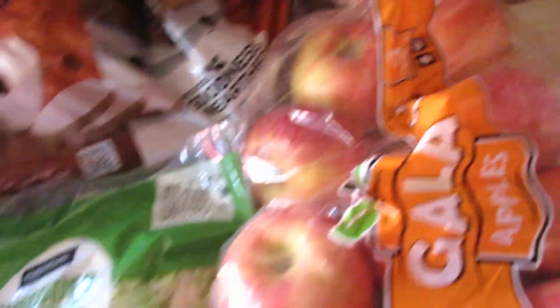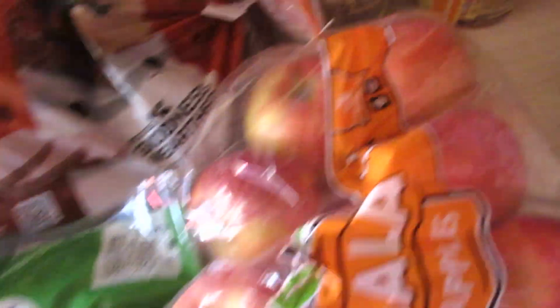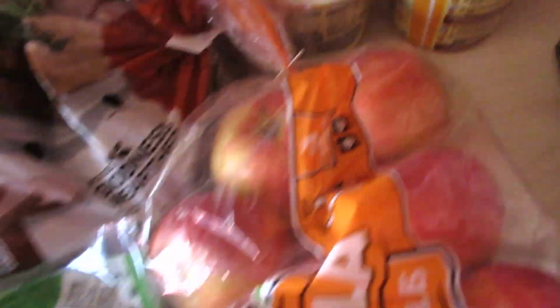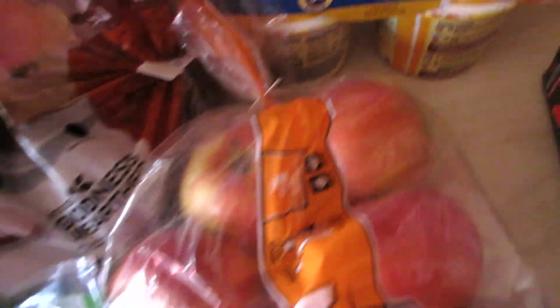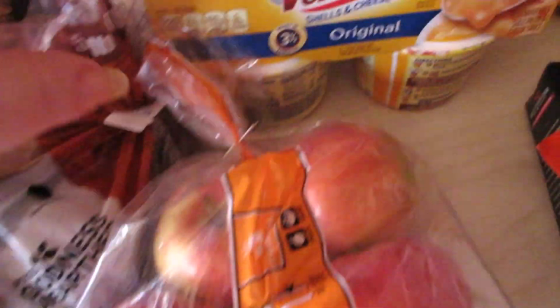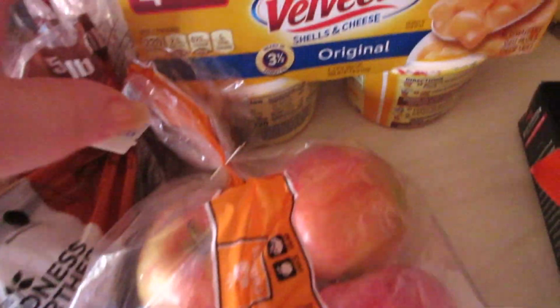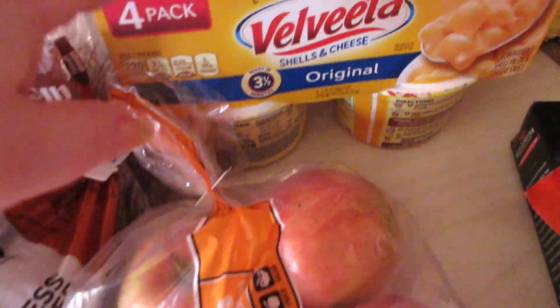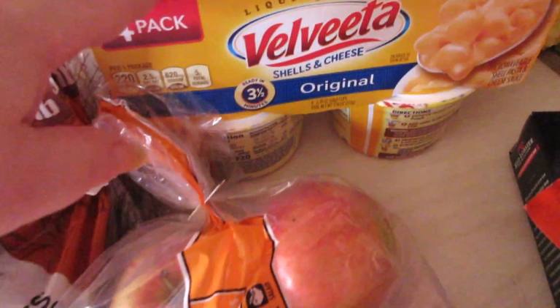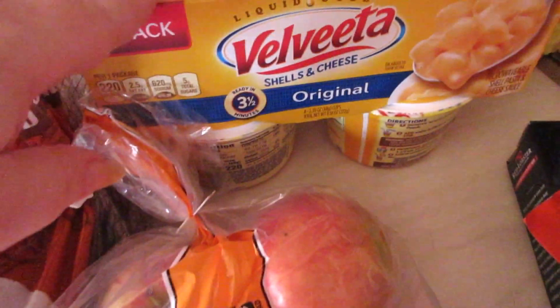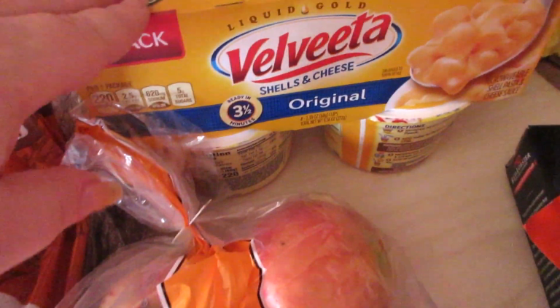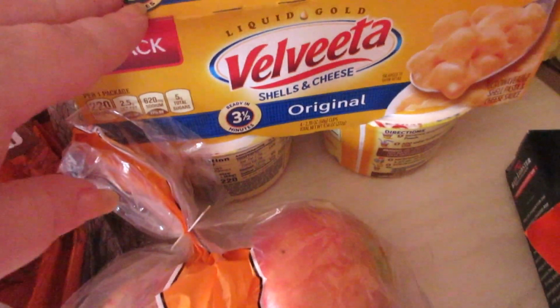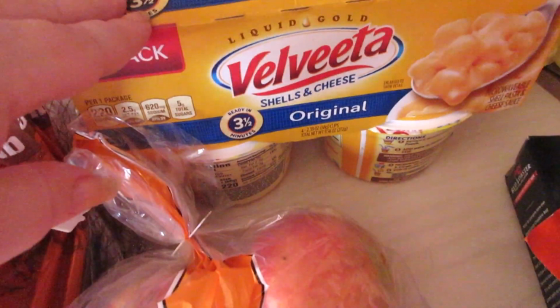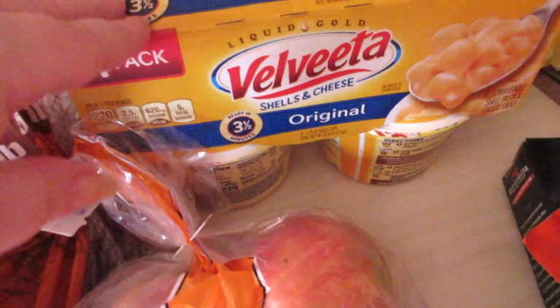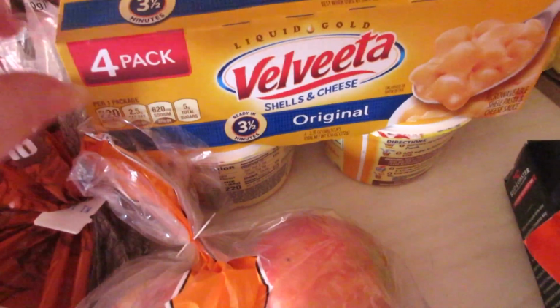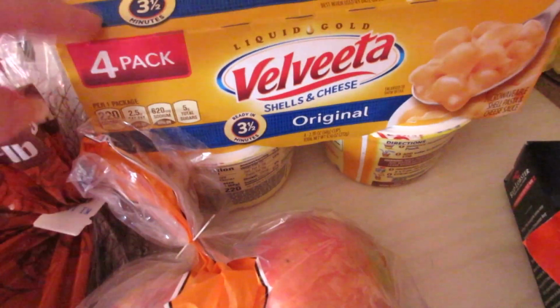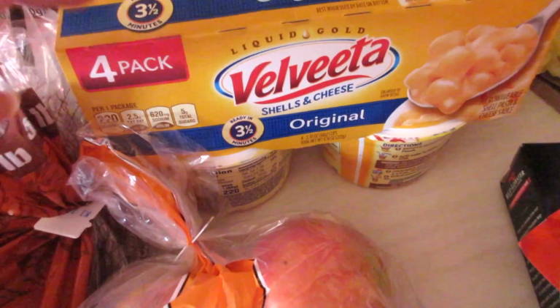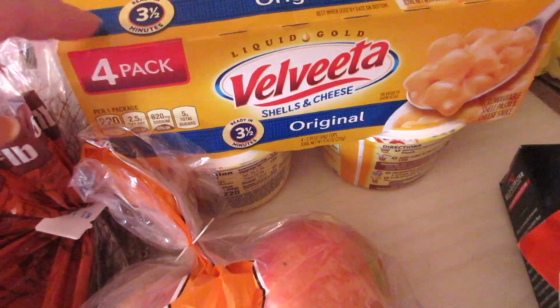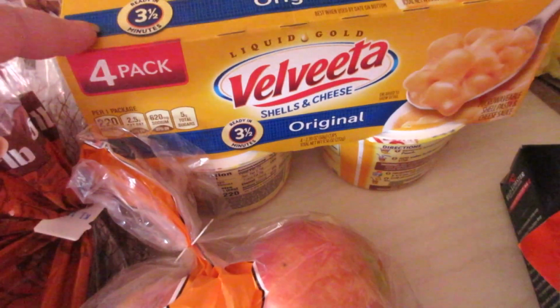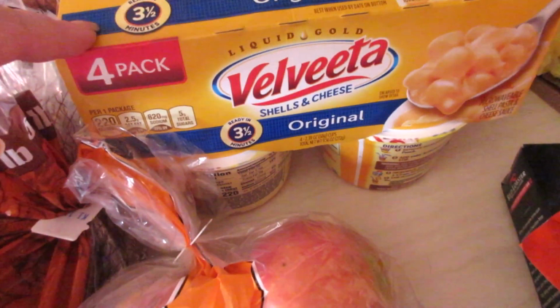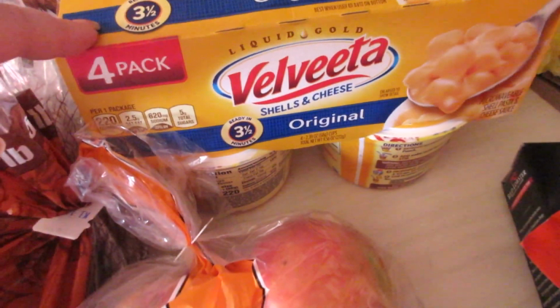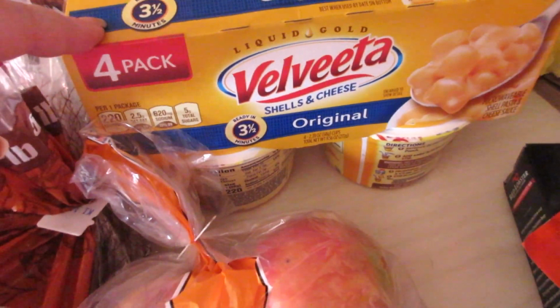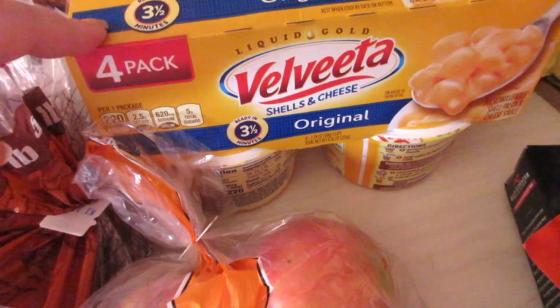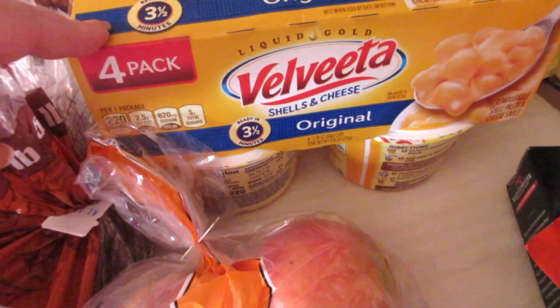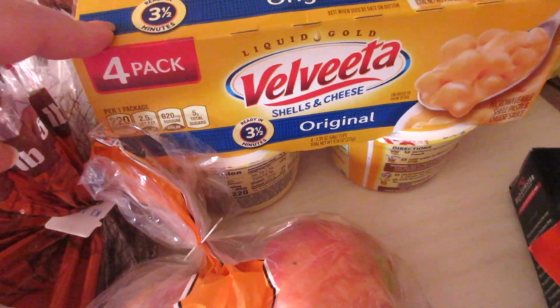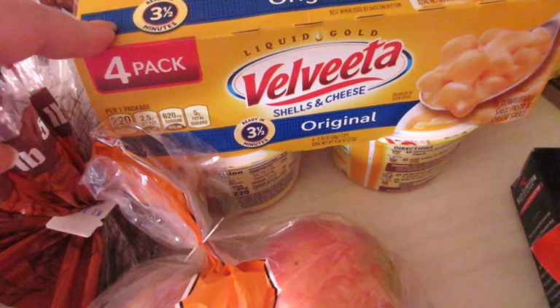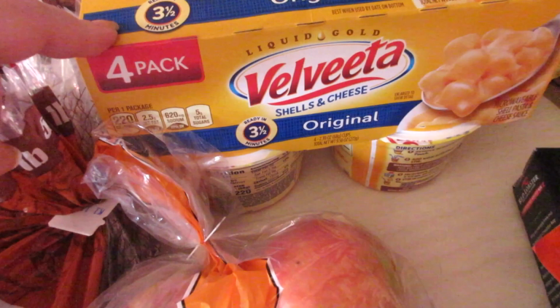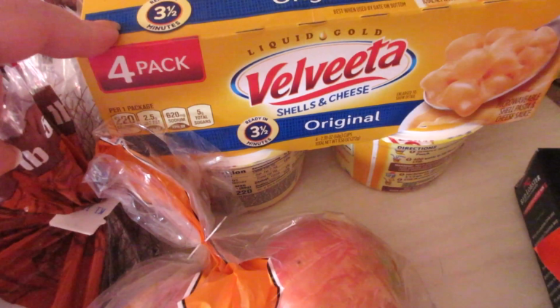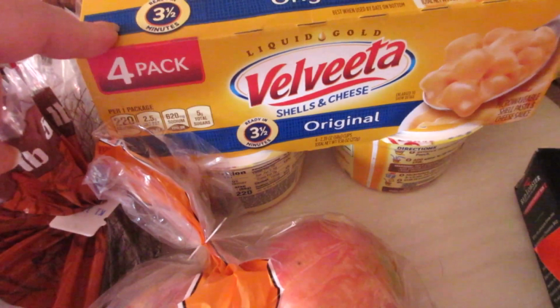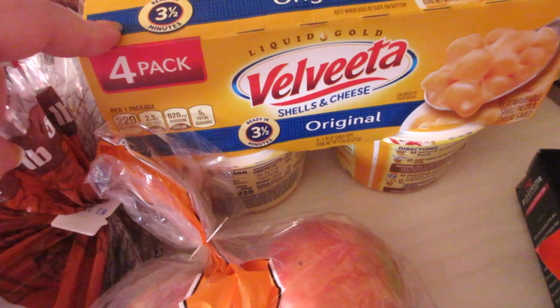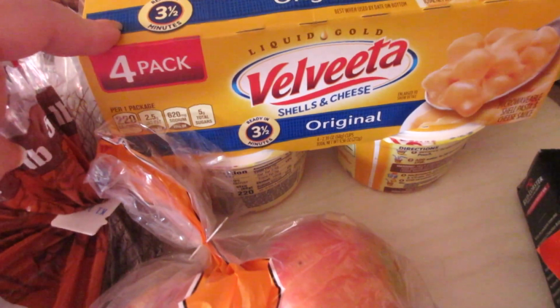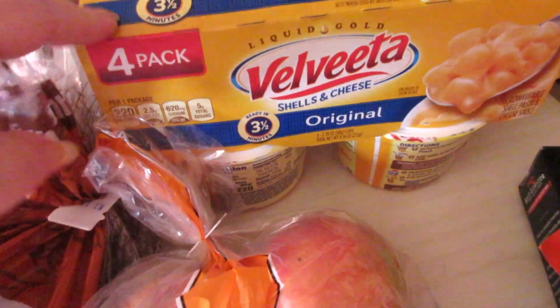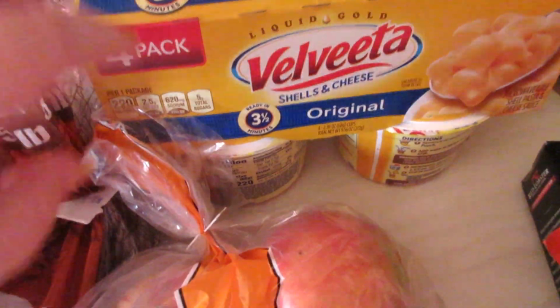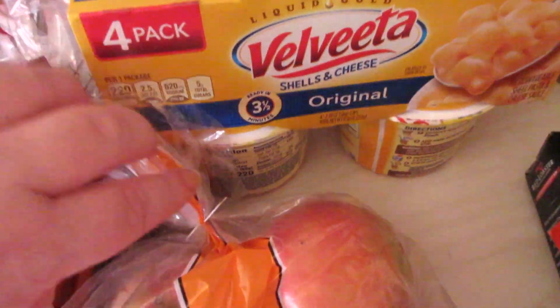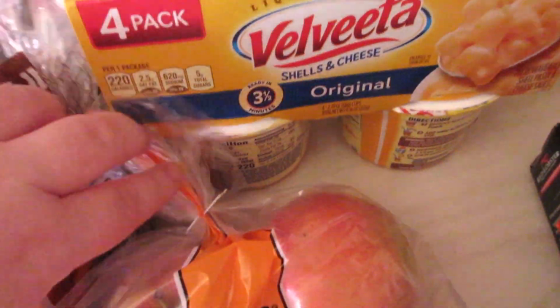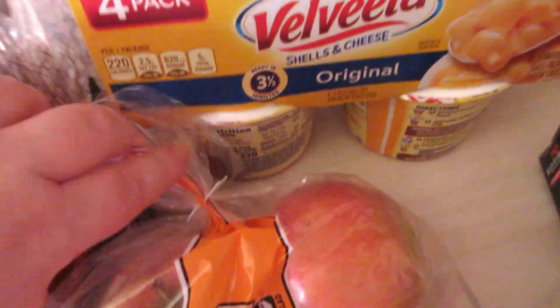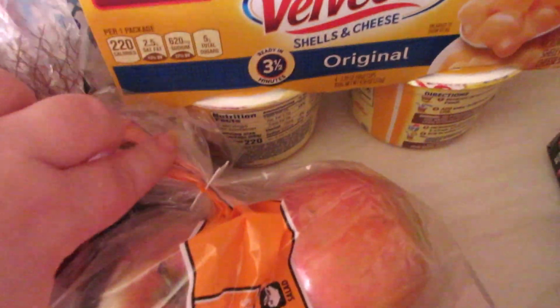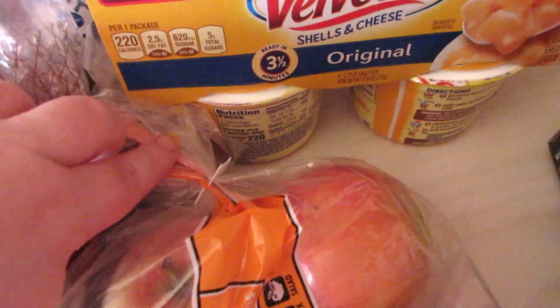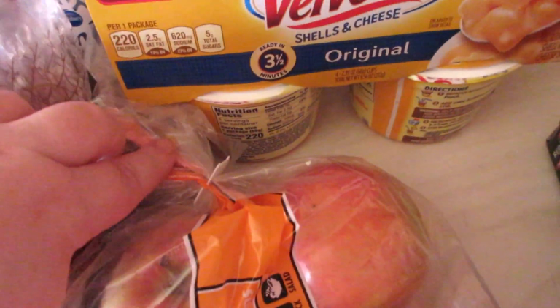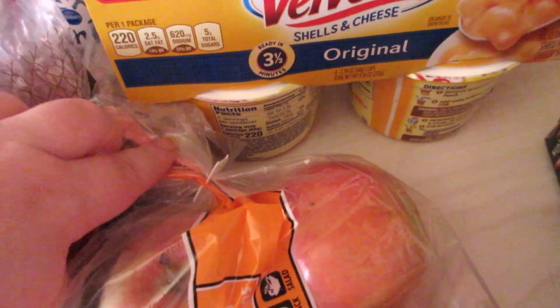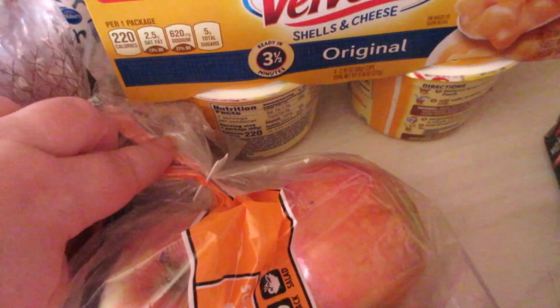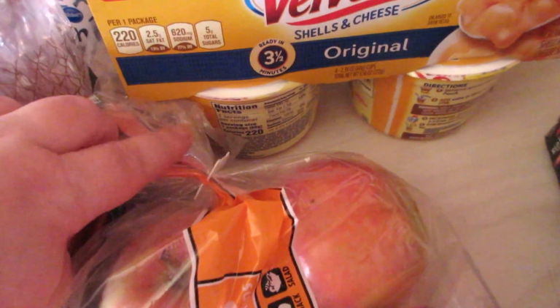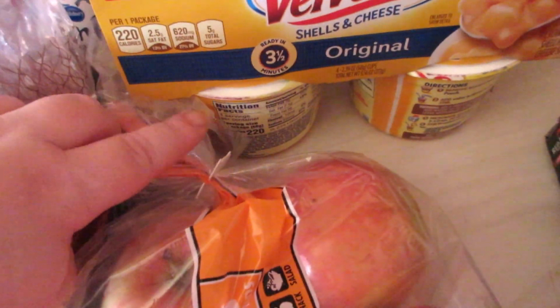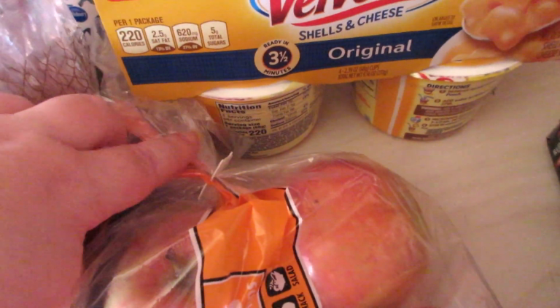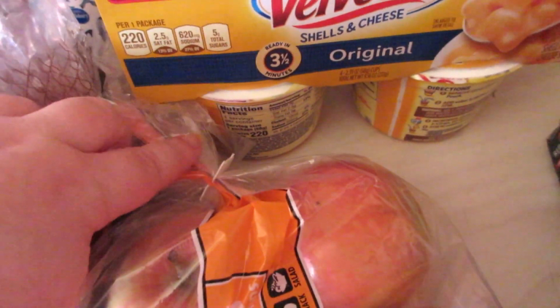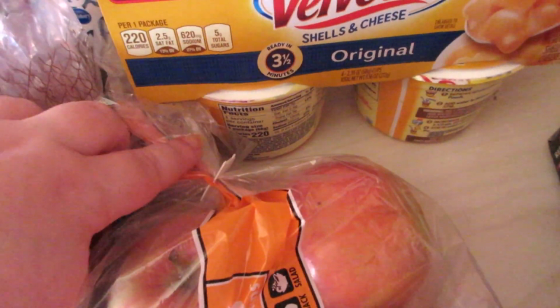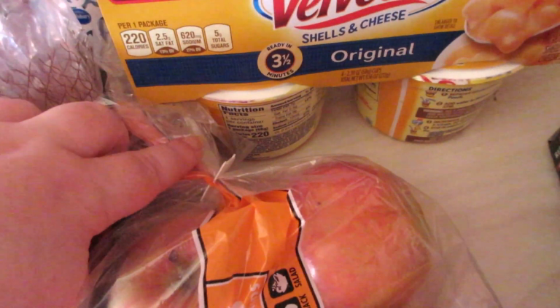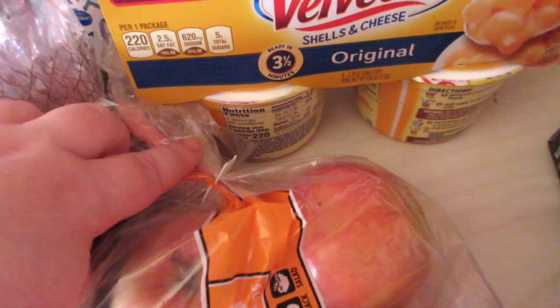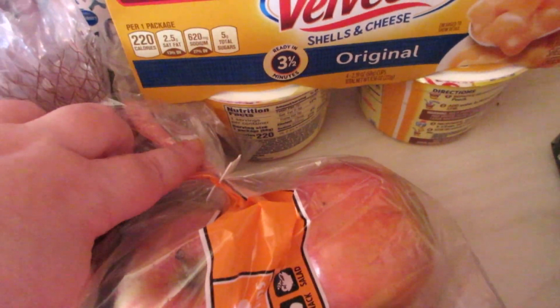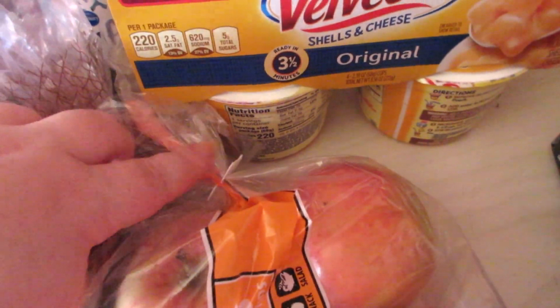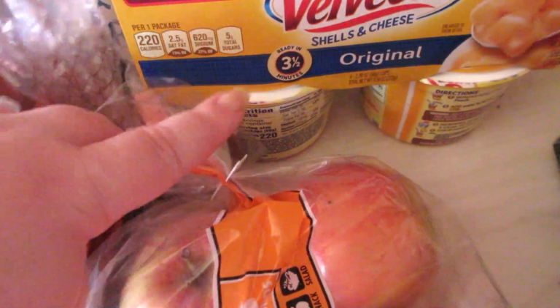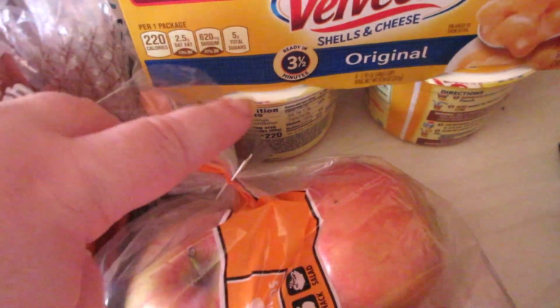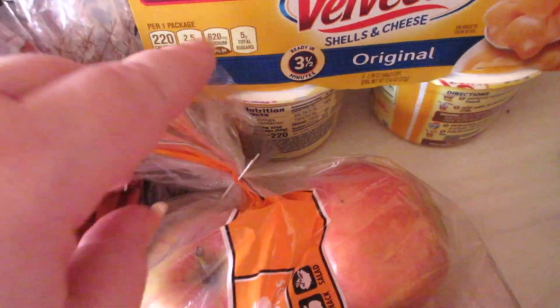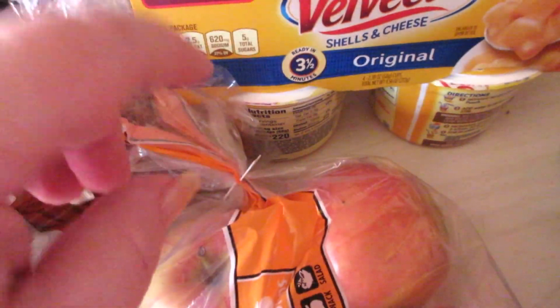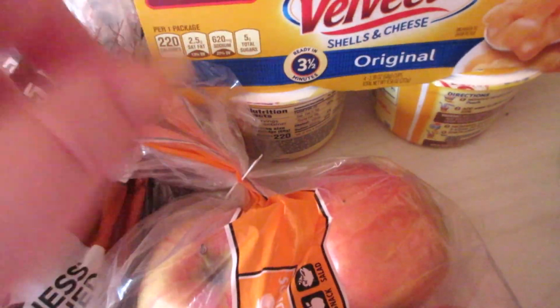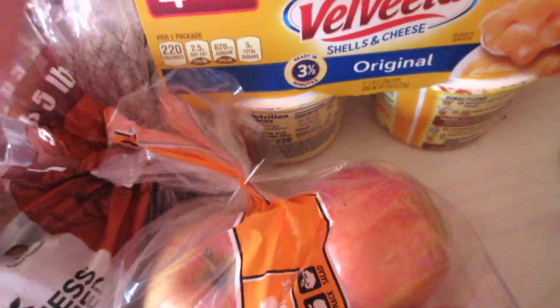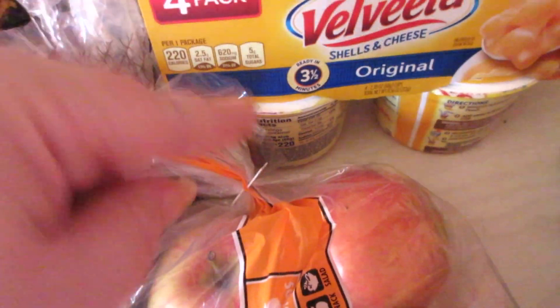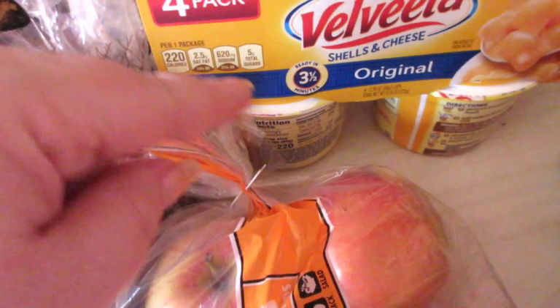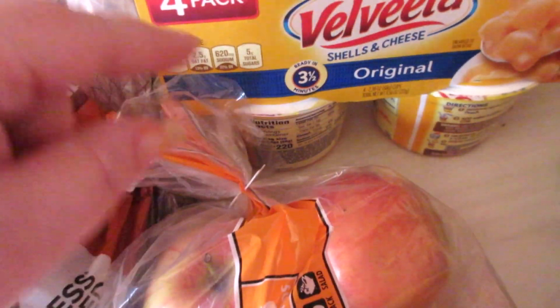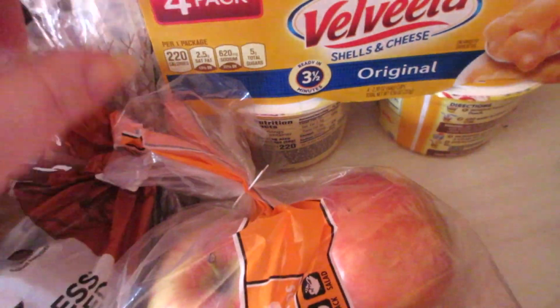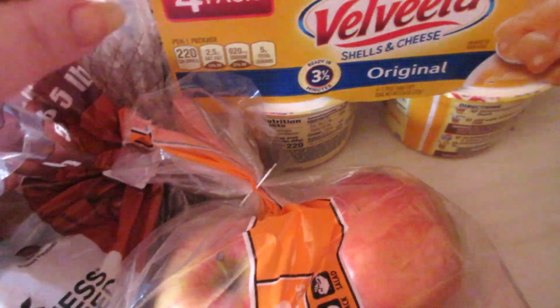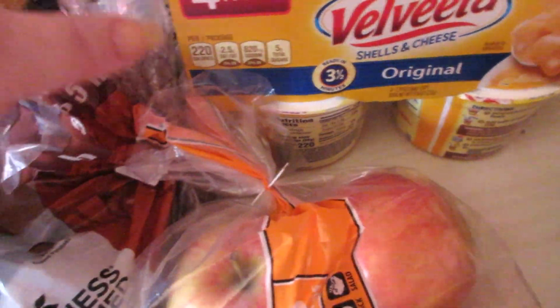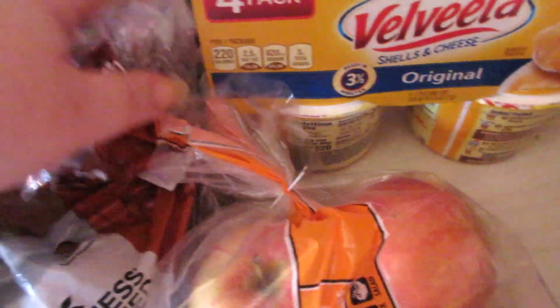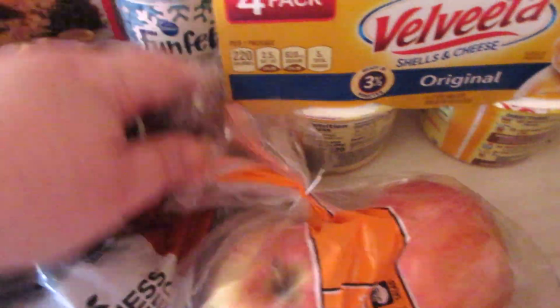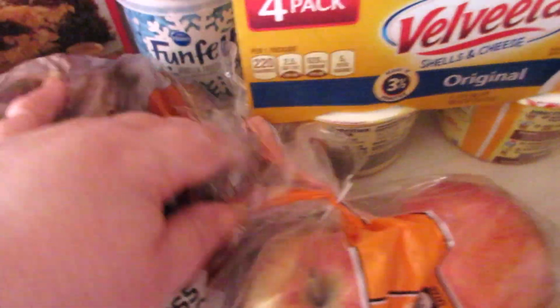I picked up a four pack of the Velveeta little small bowls. Connor likes those.